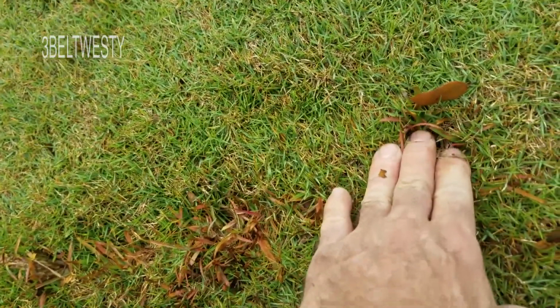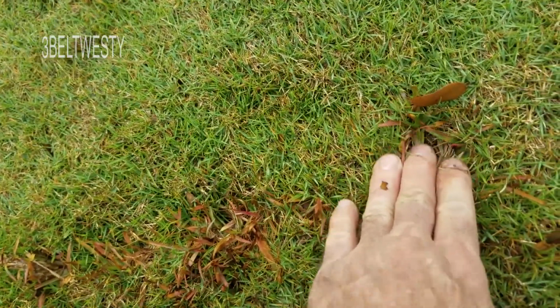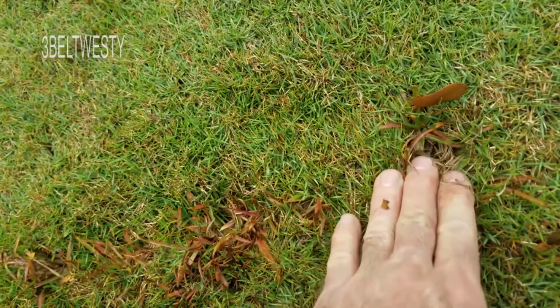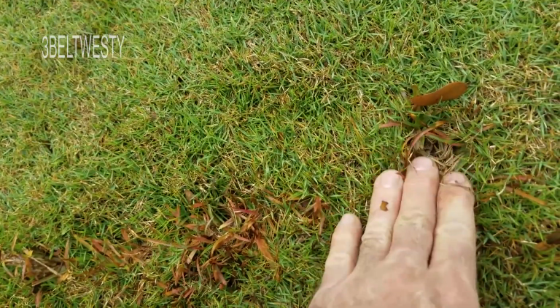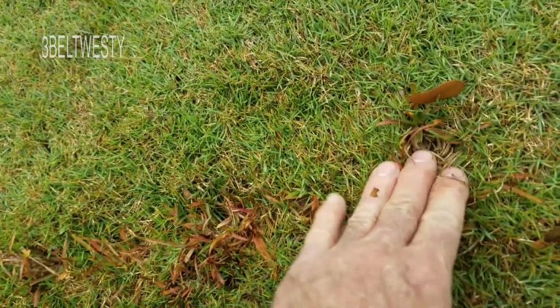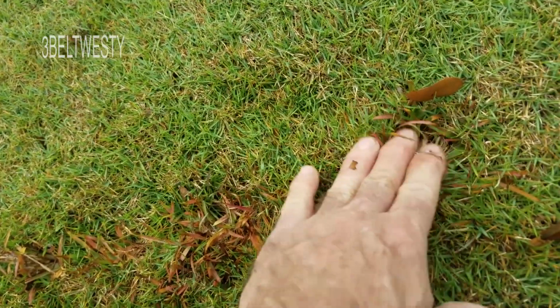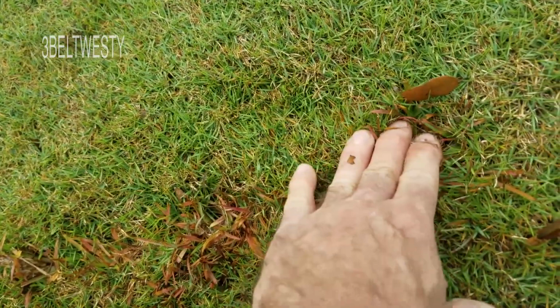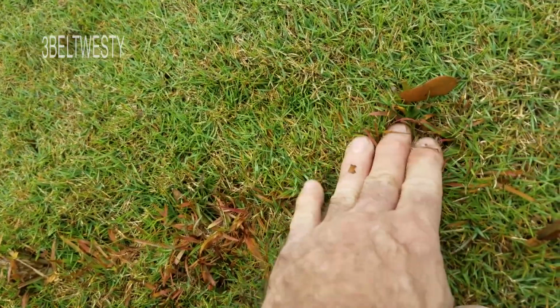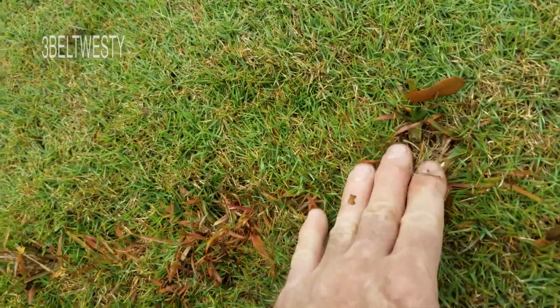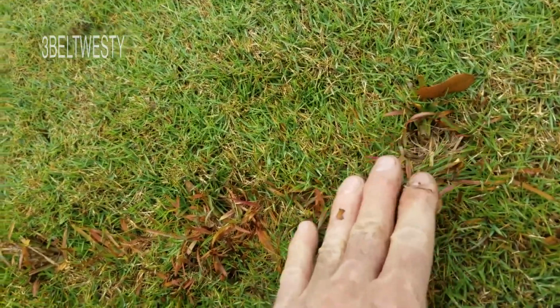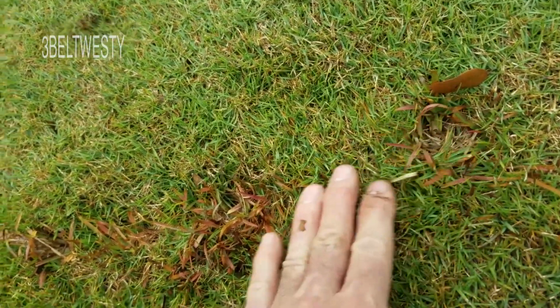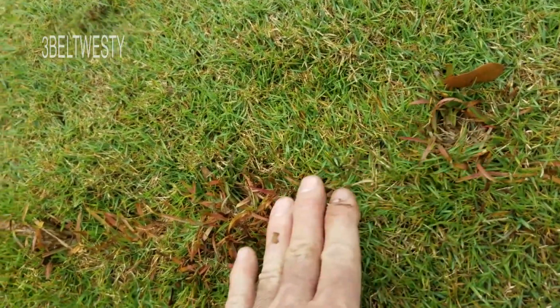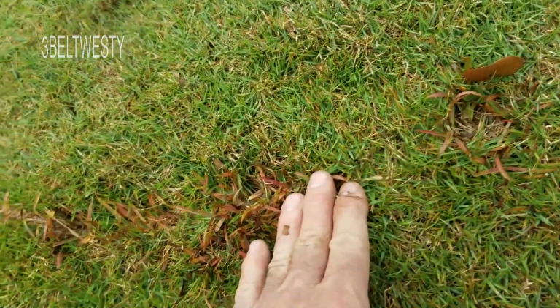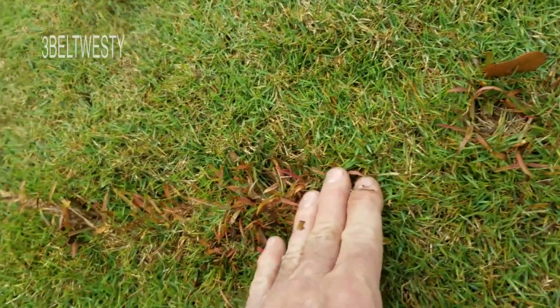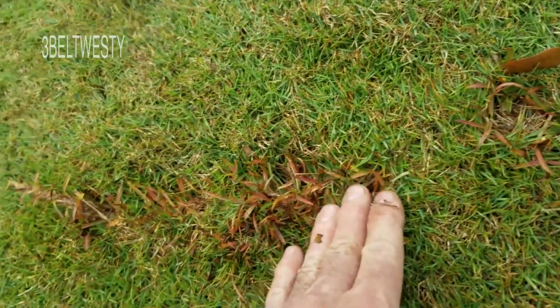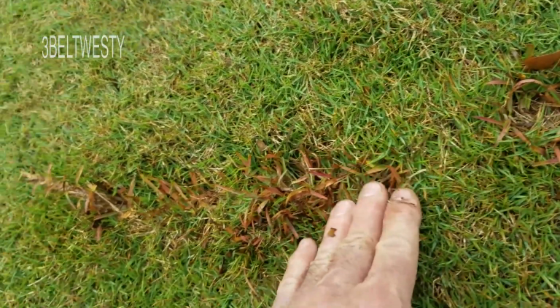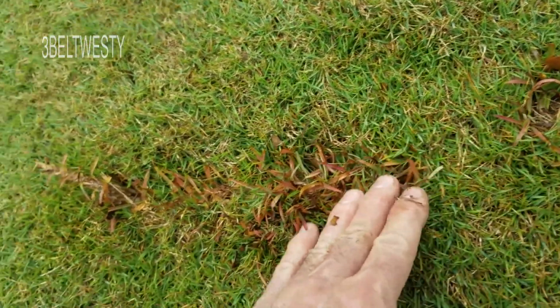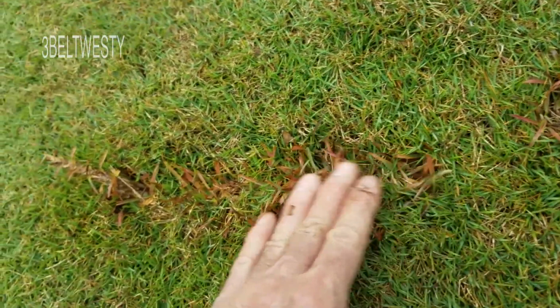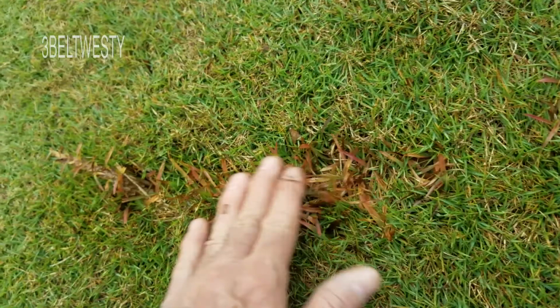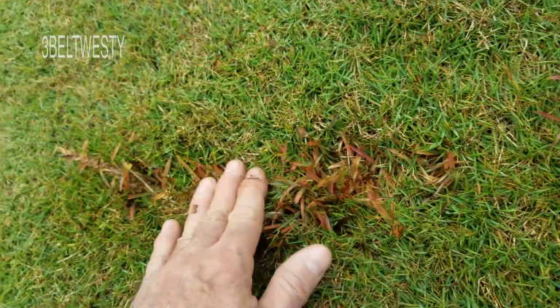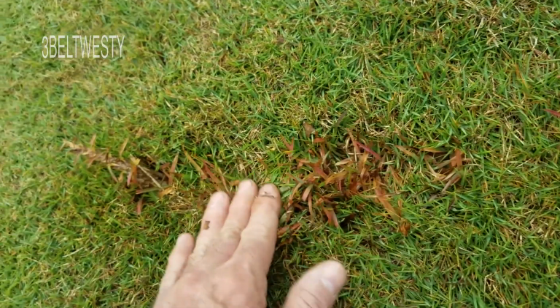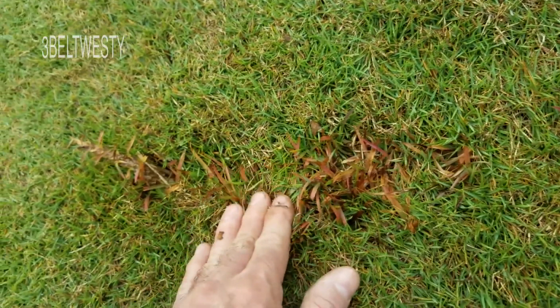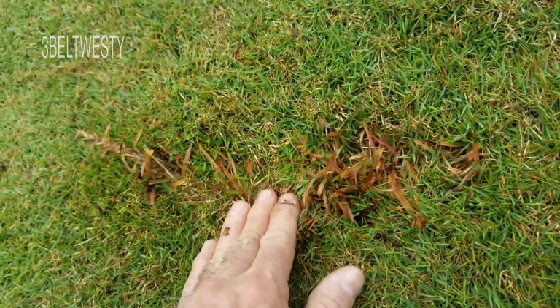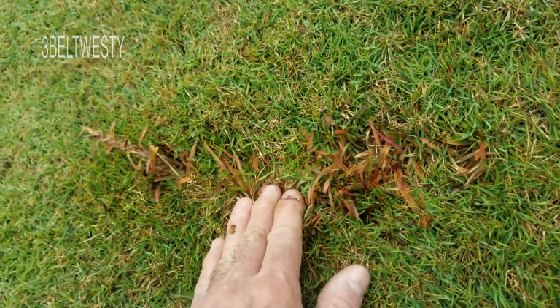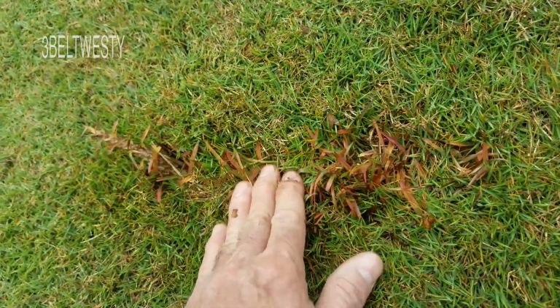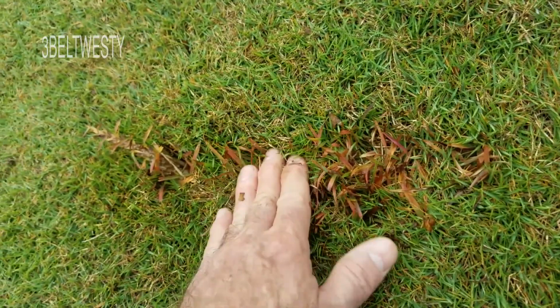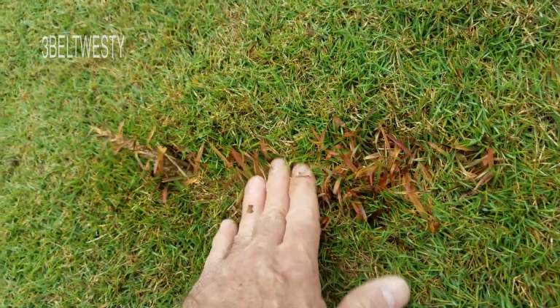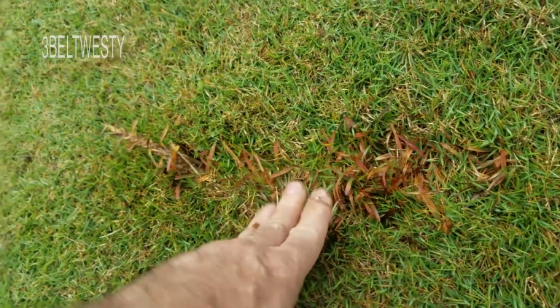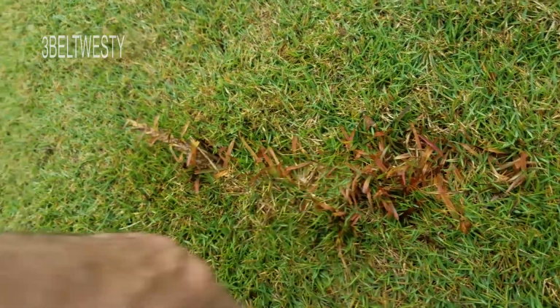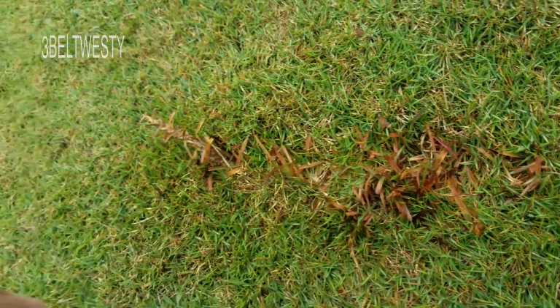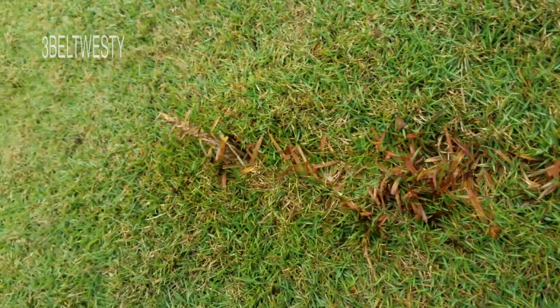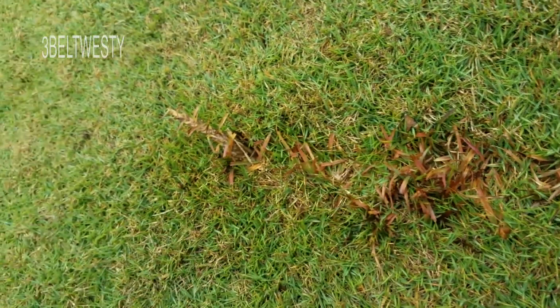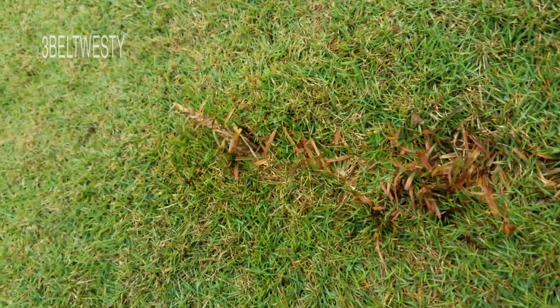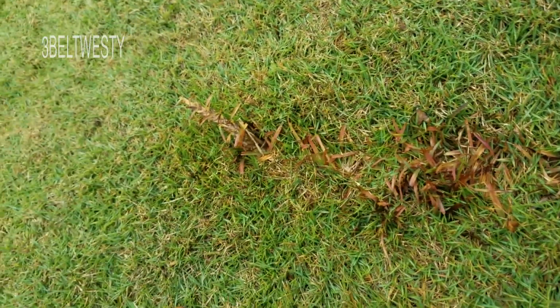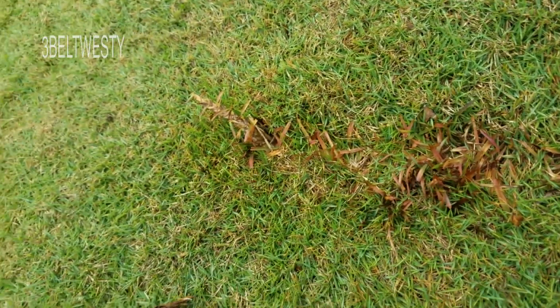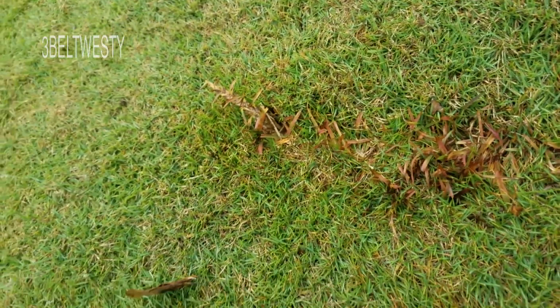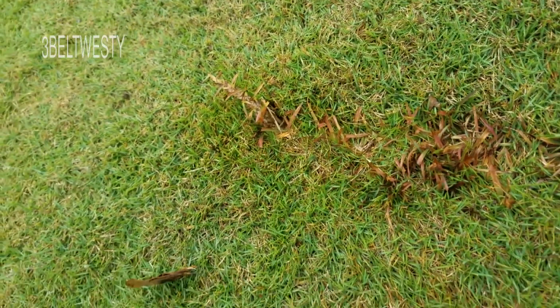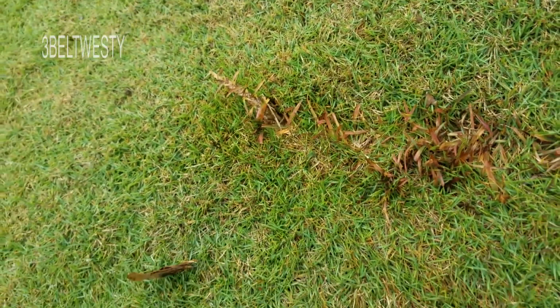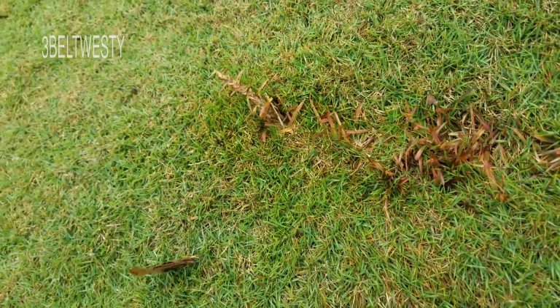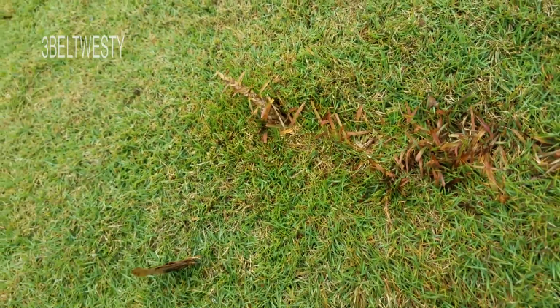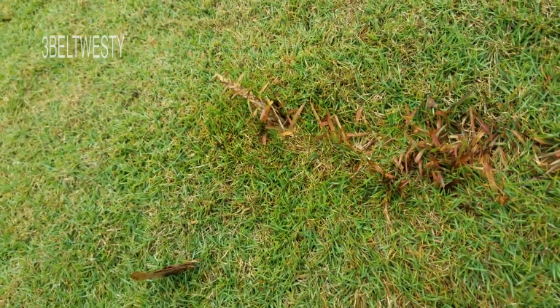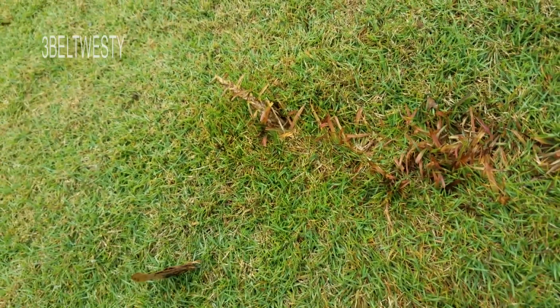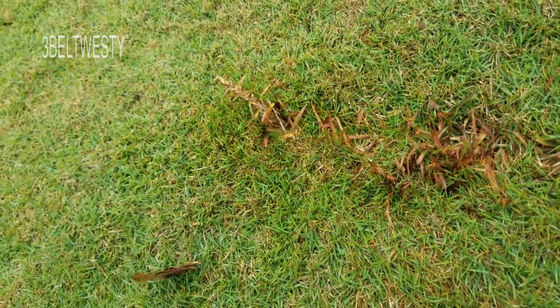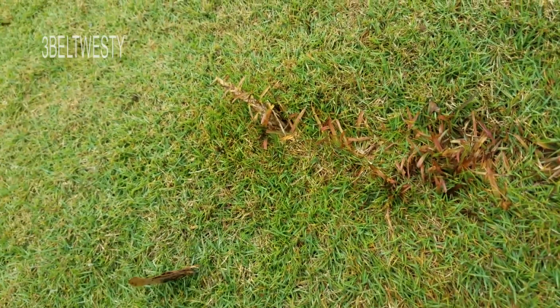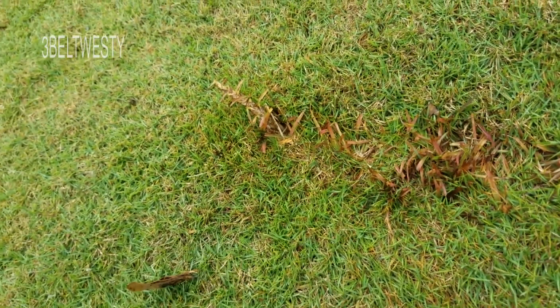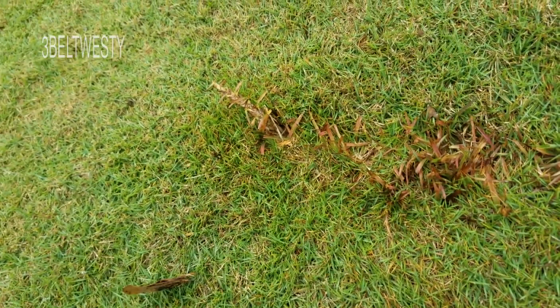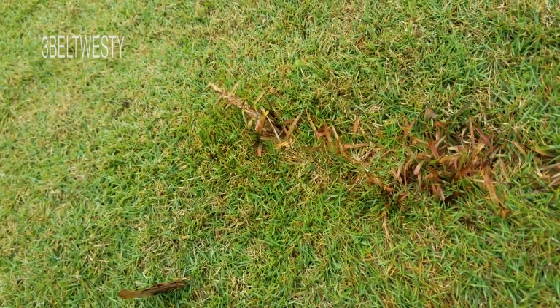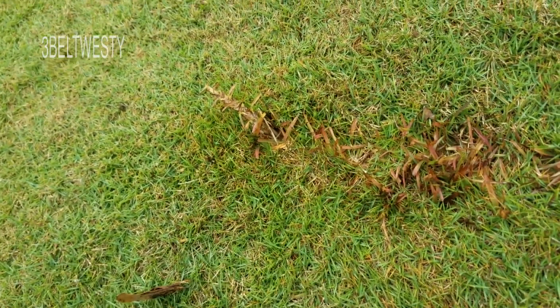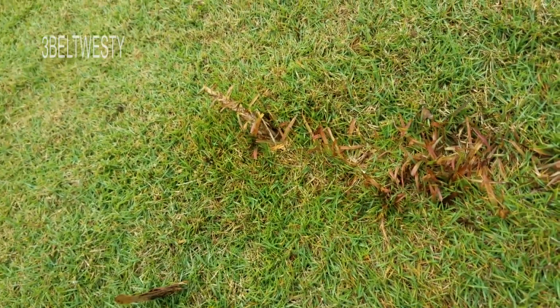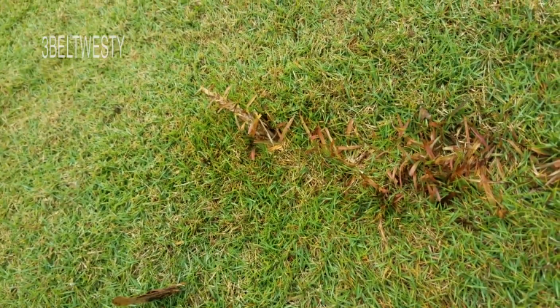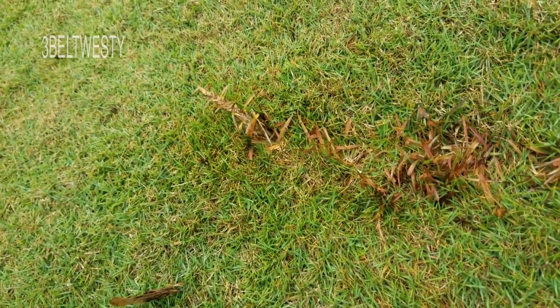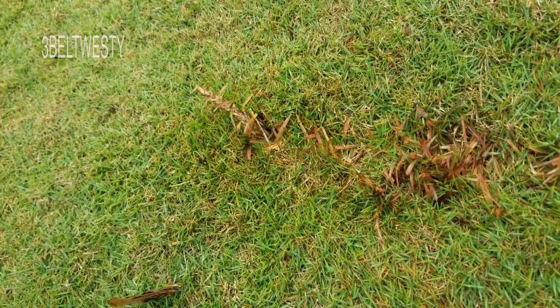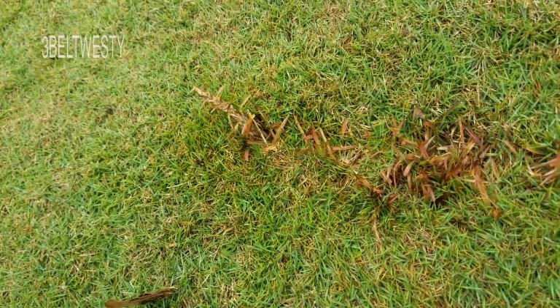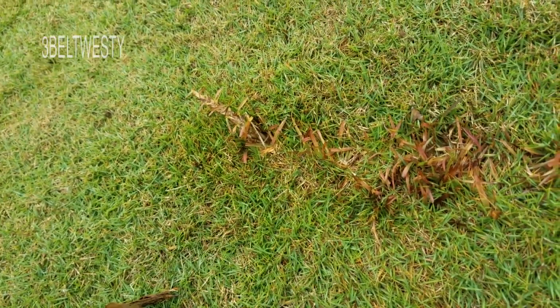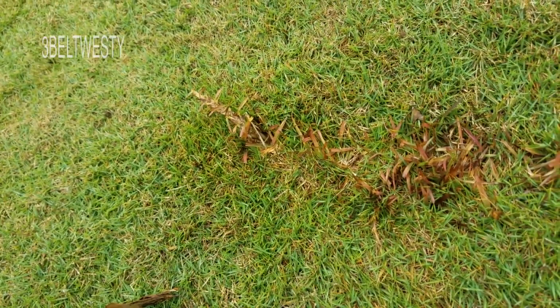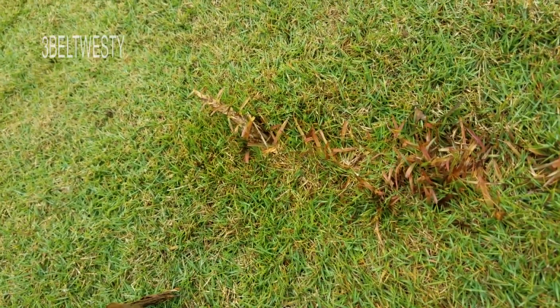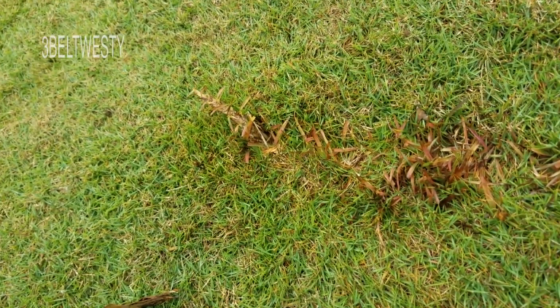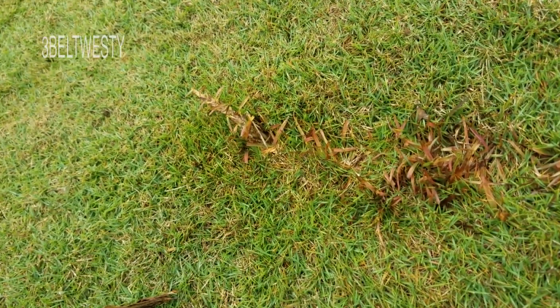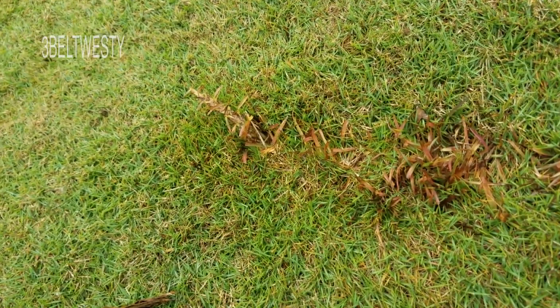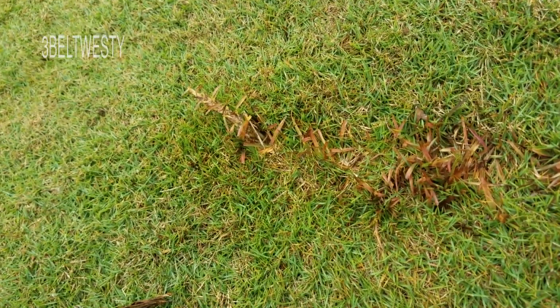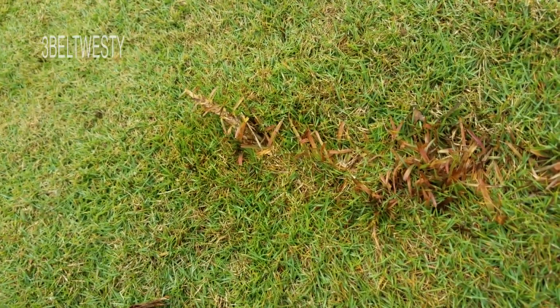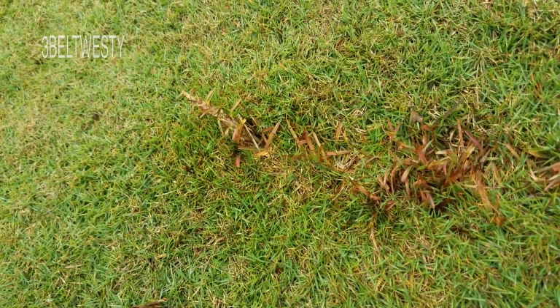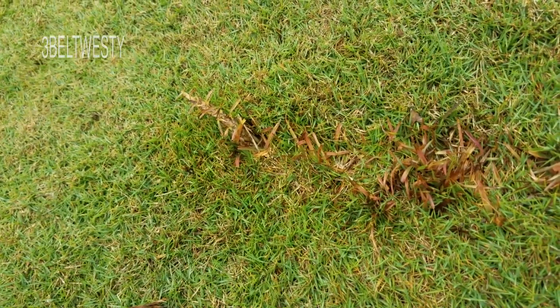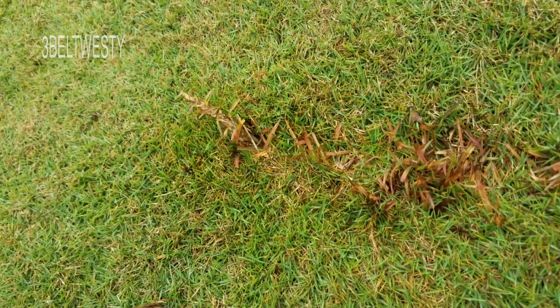If you pull it up by hand, a lot of times some of the roots will still be there.